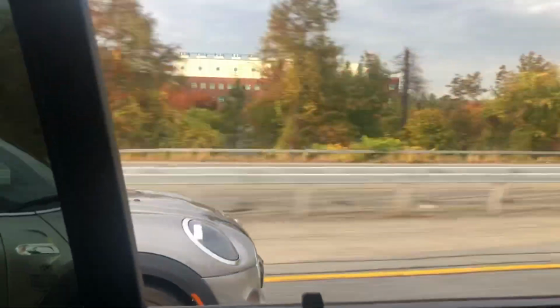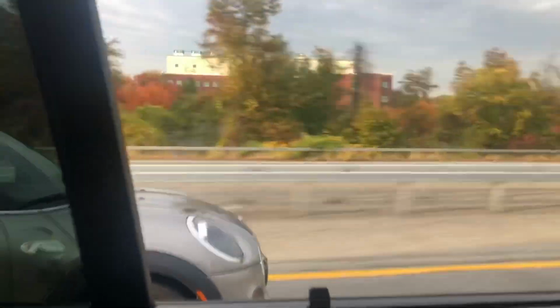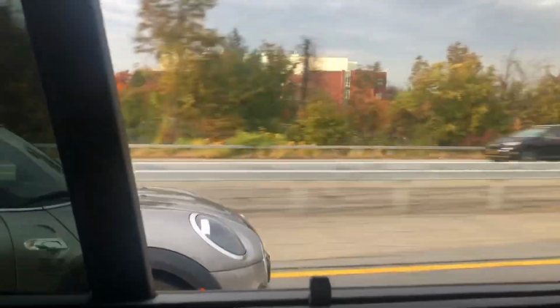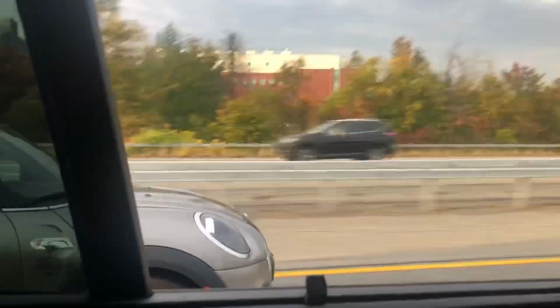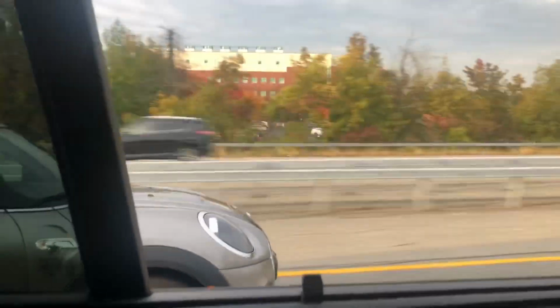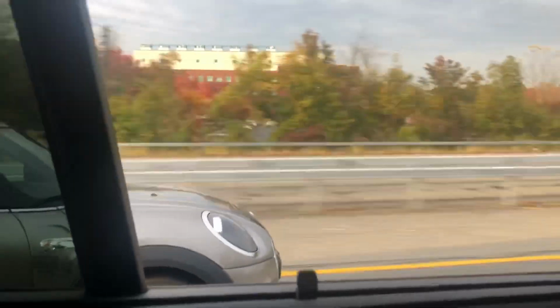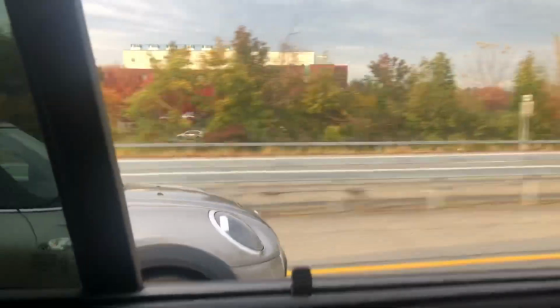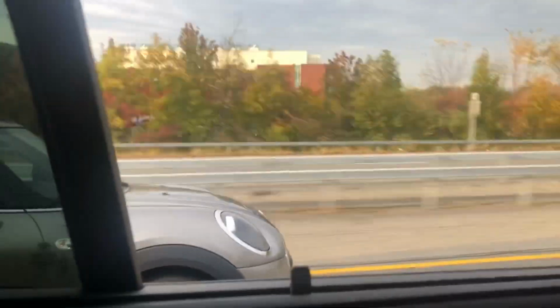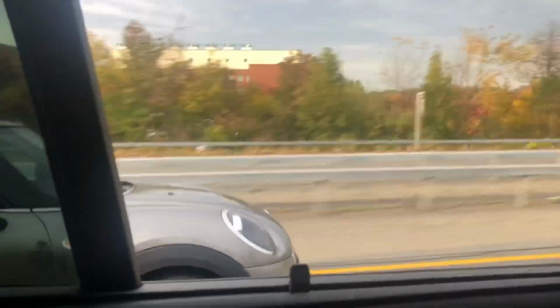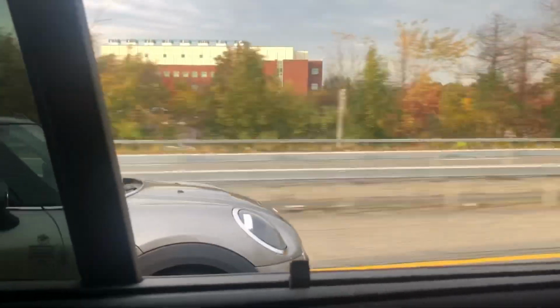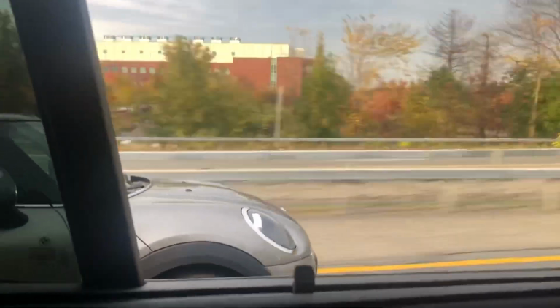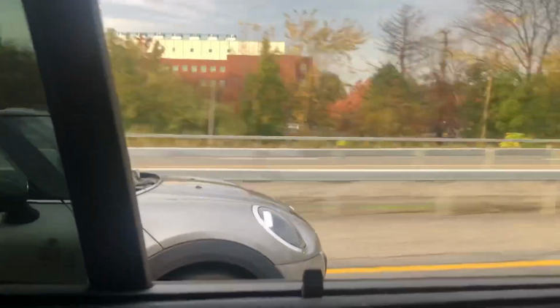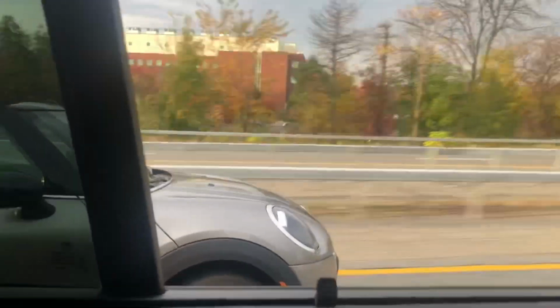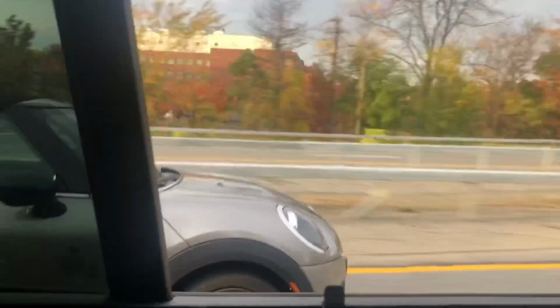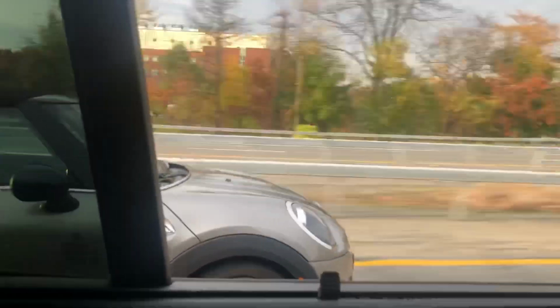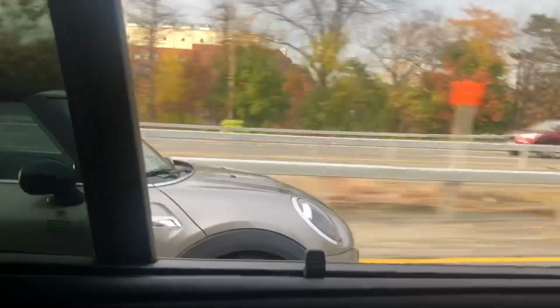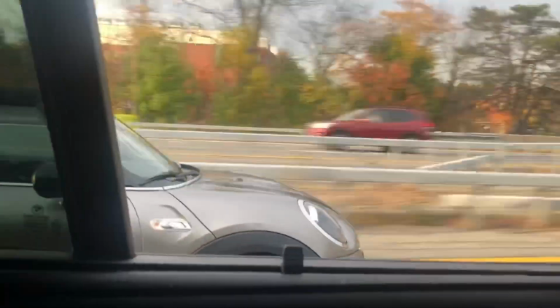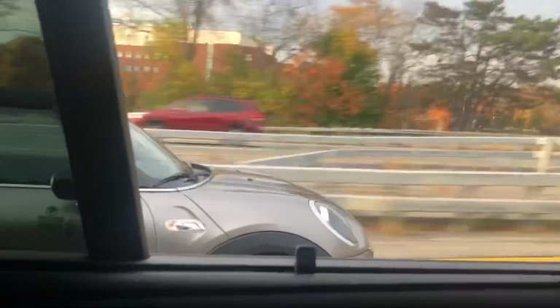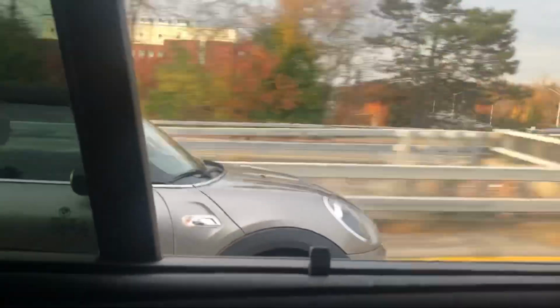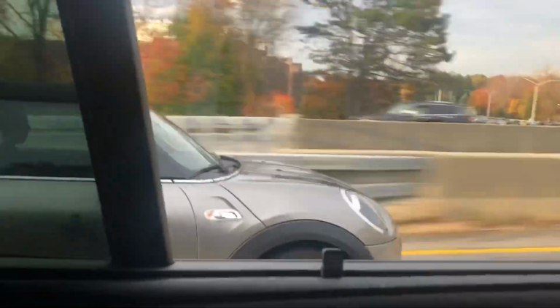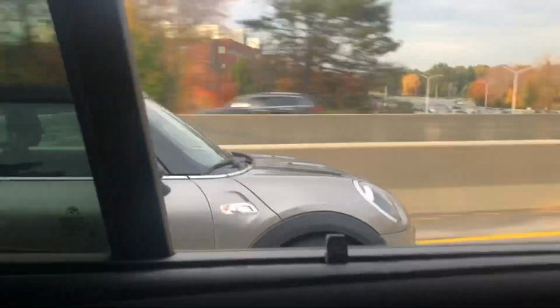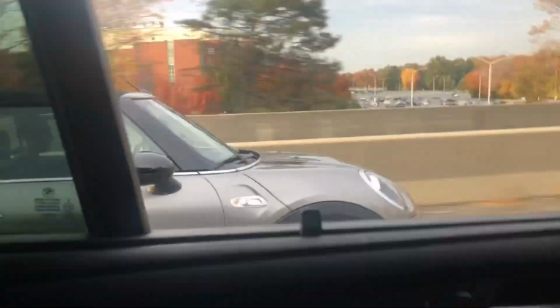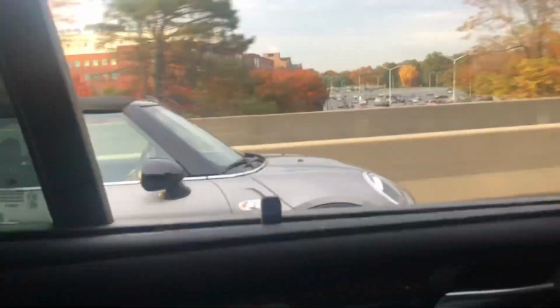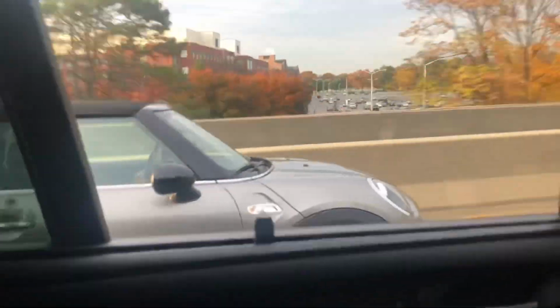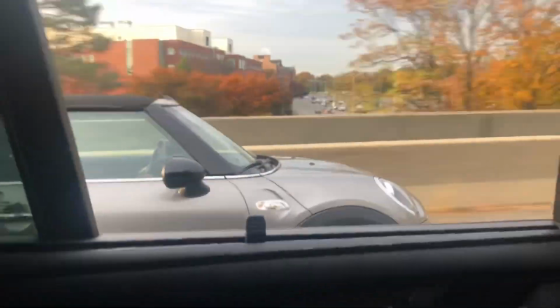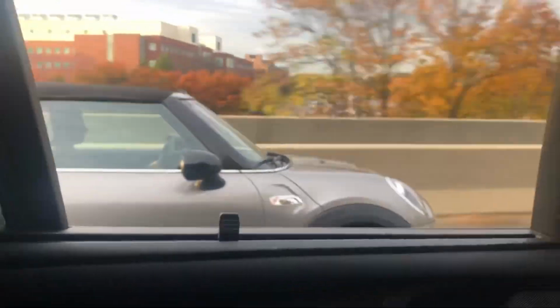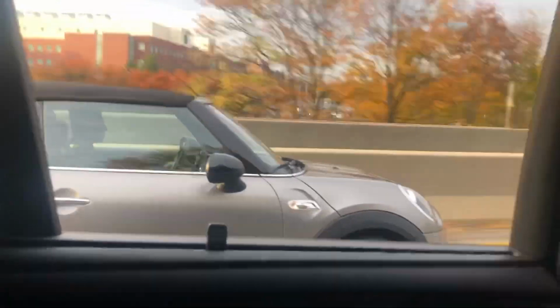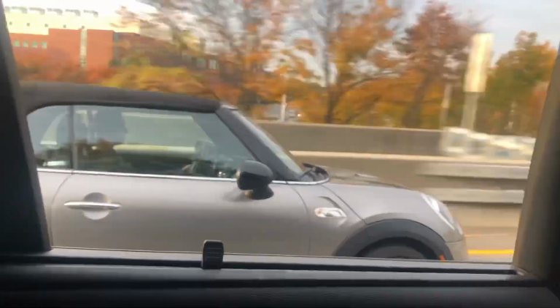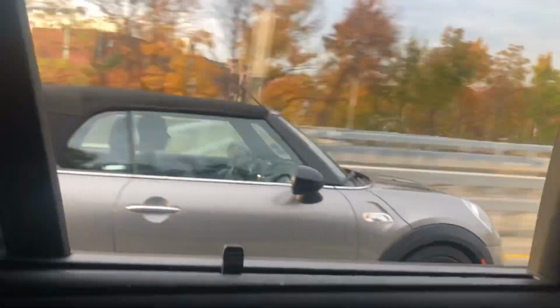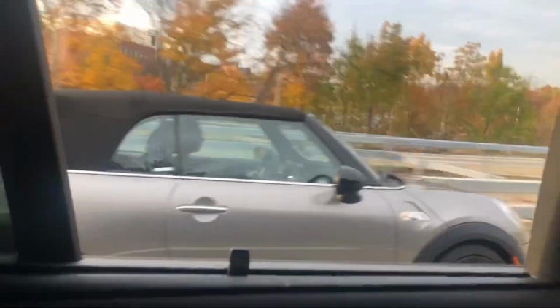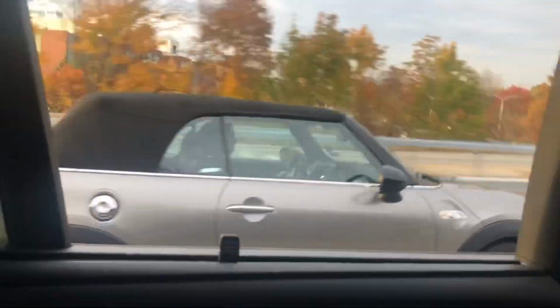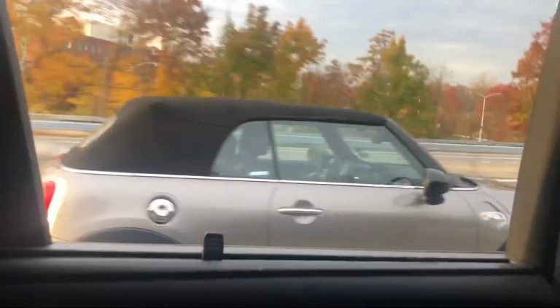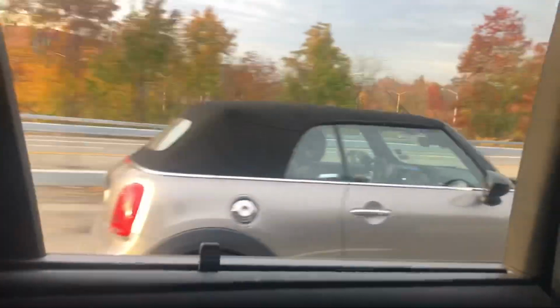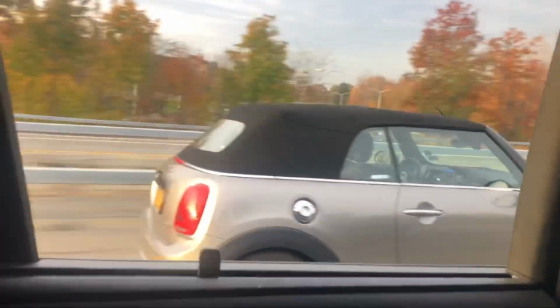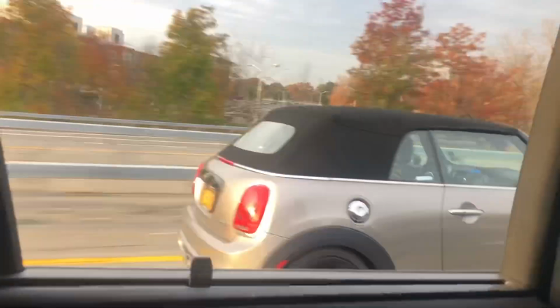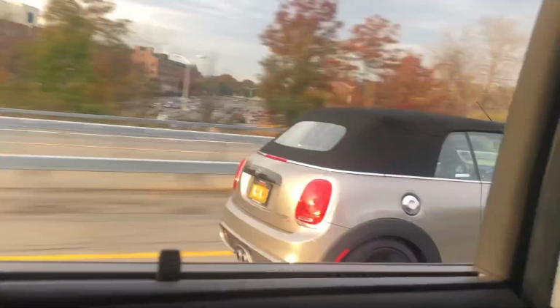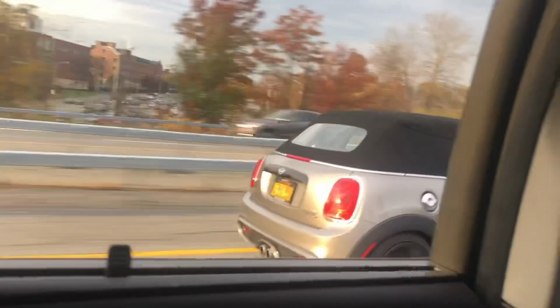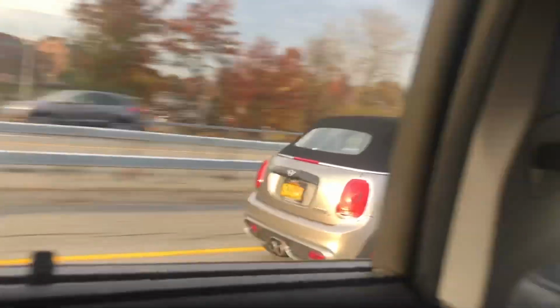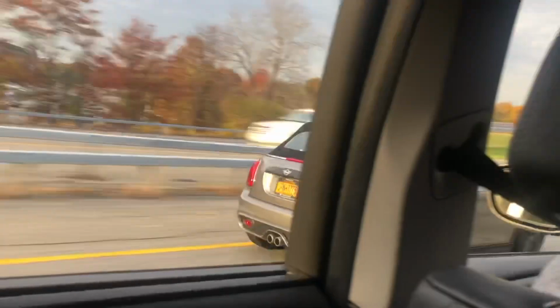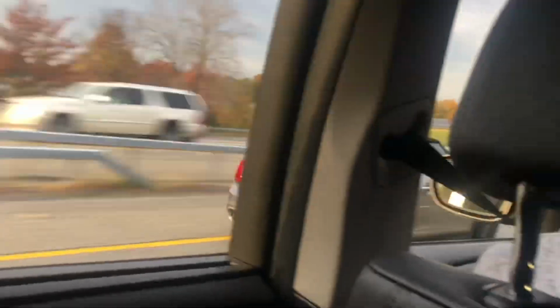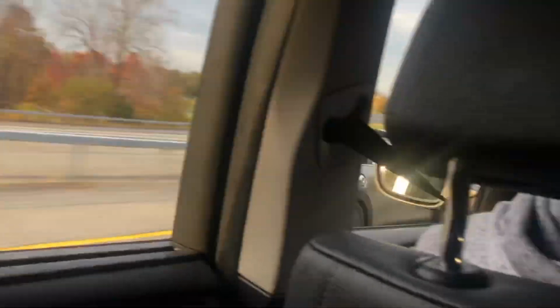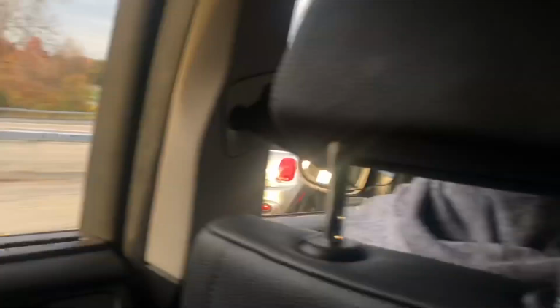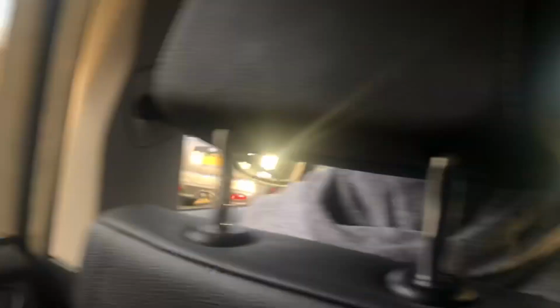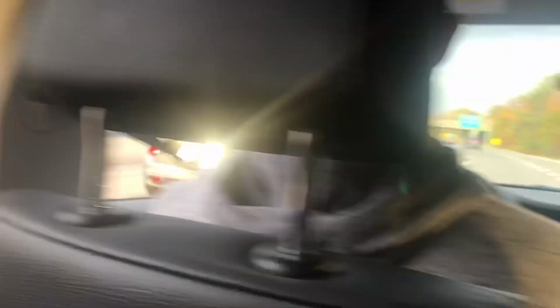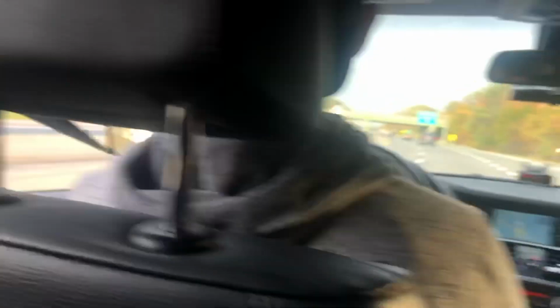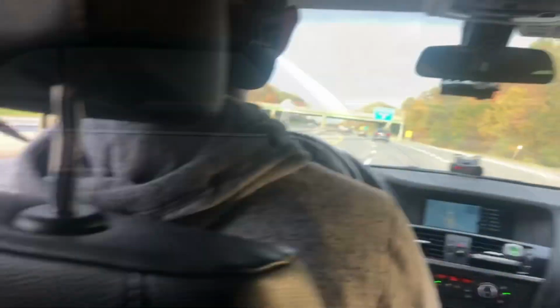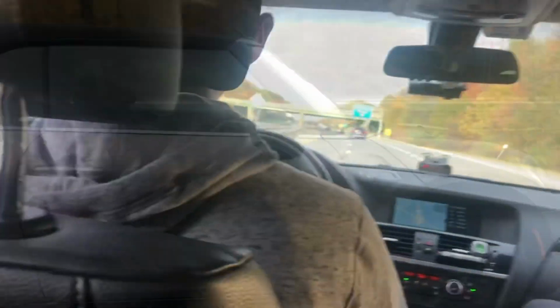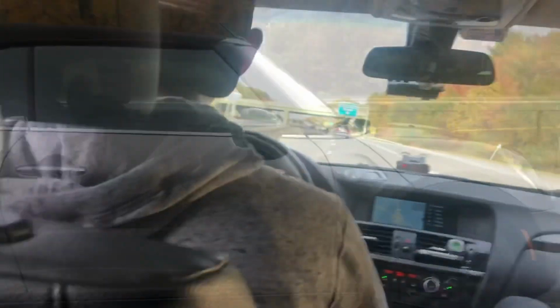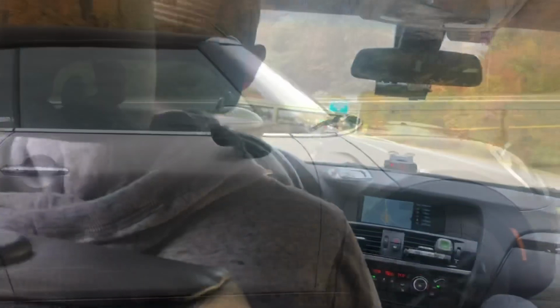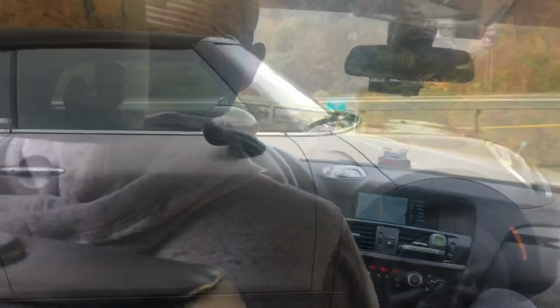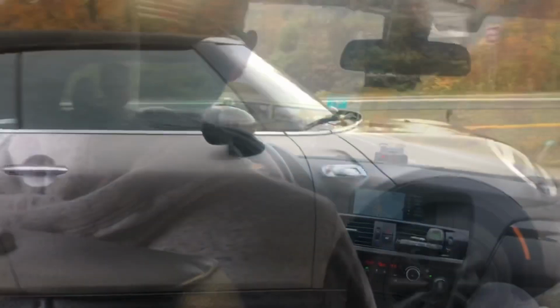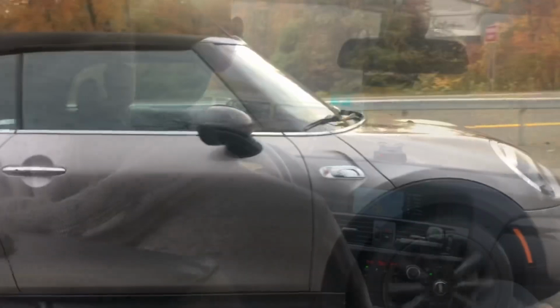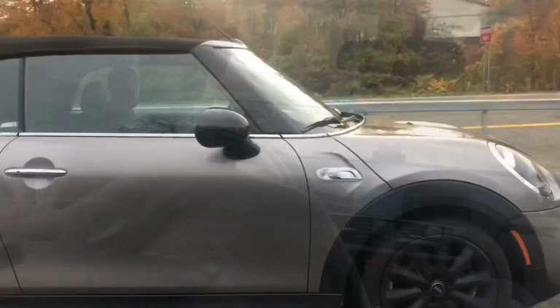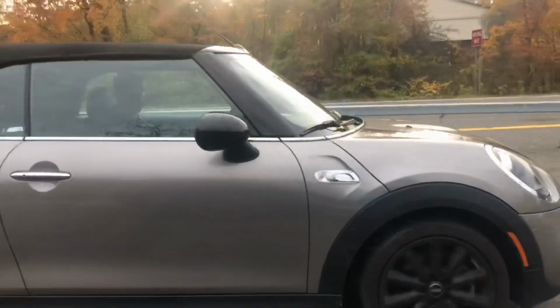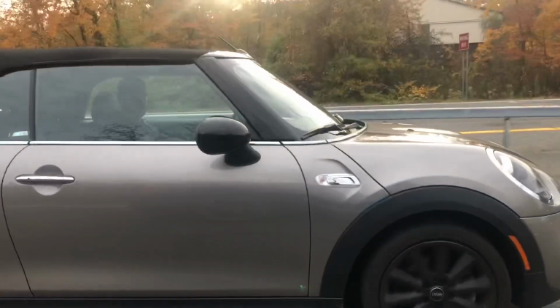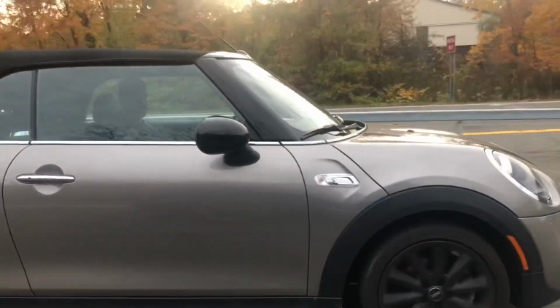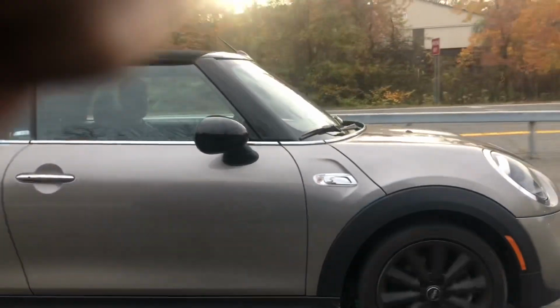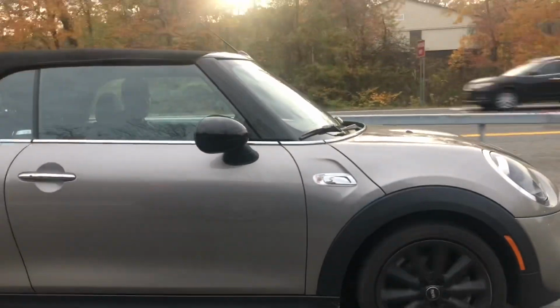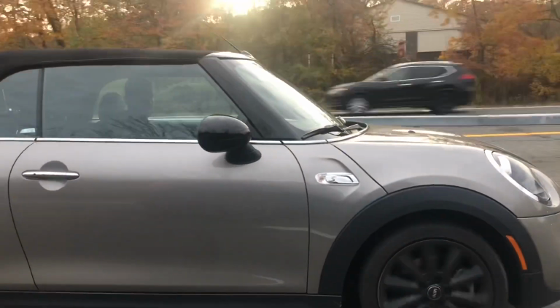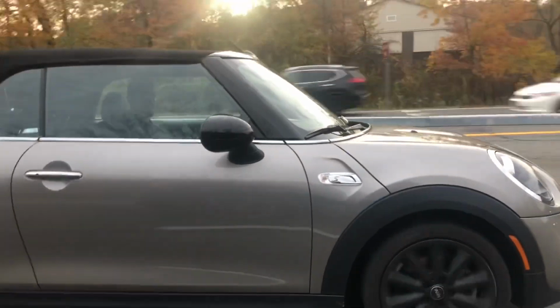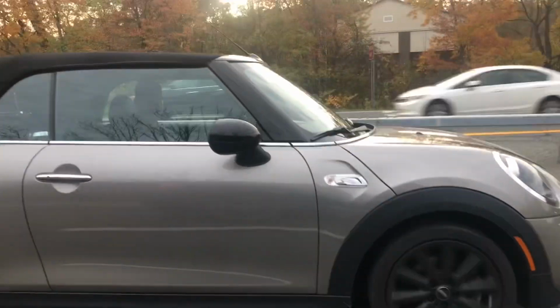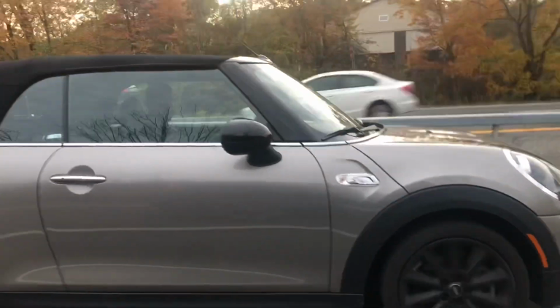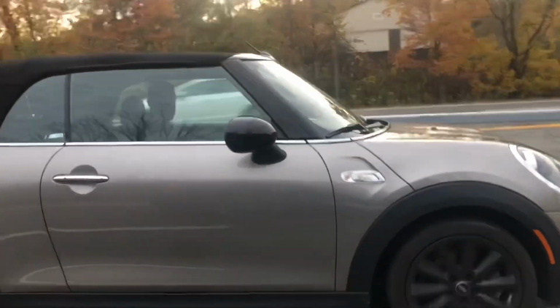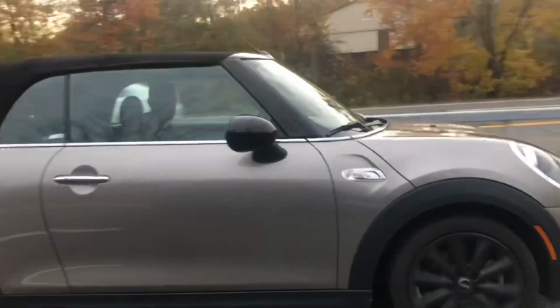One, two, three! Oh, shit! Here he comes! Here he comes! One, two, three!